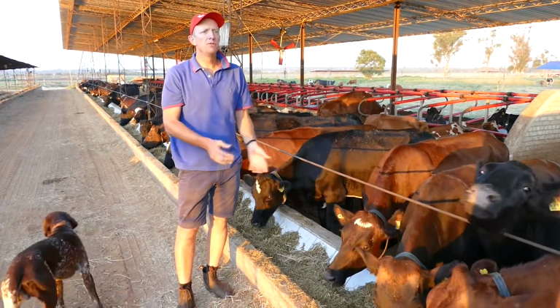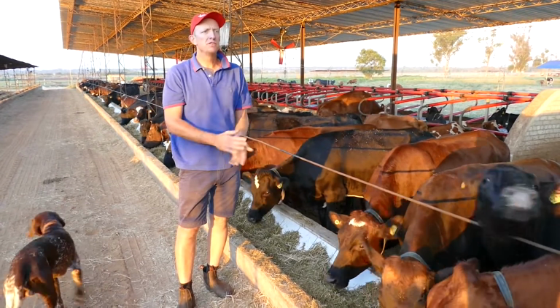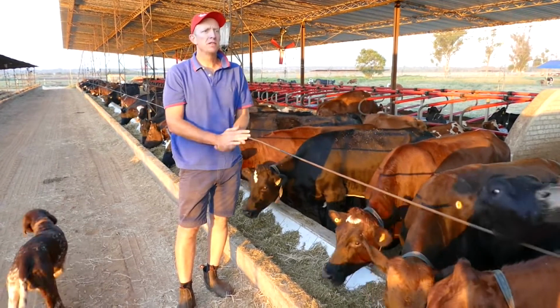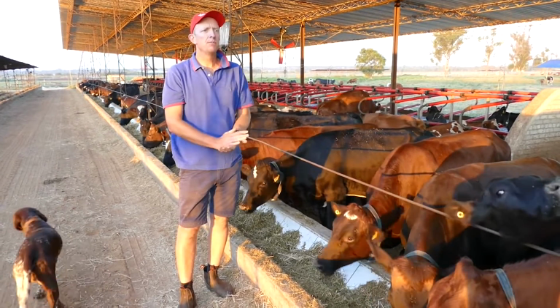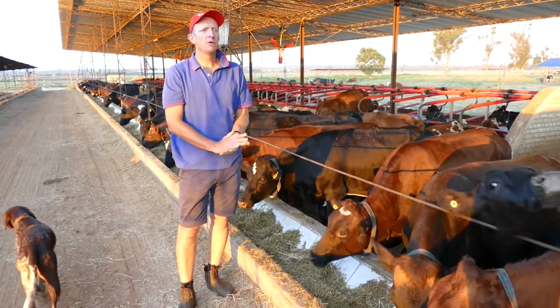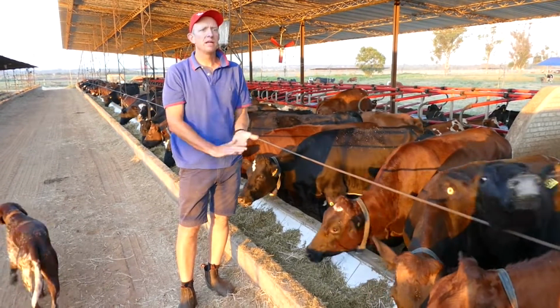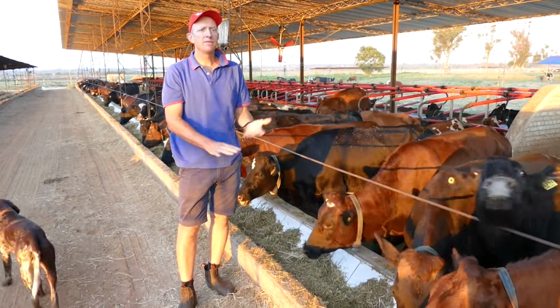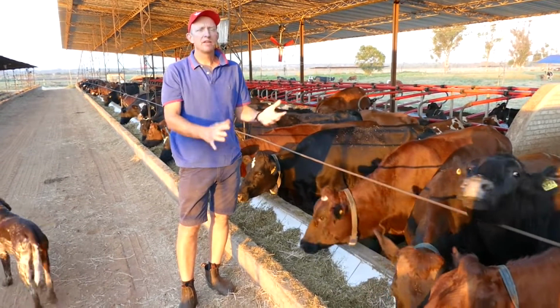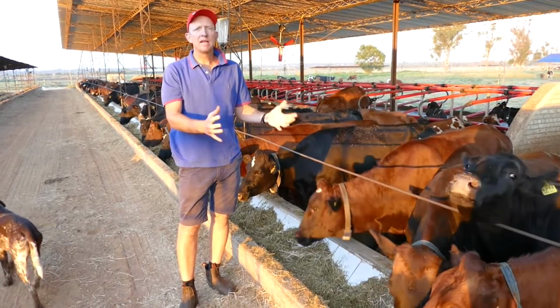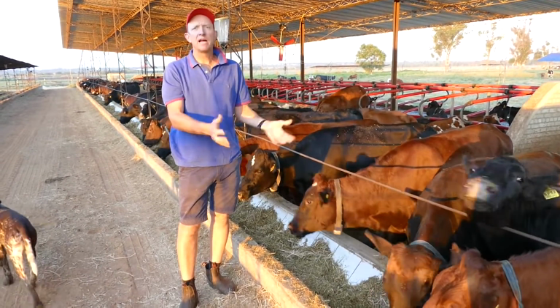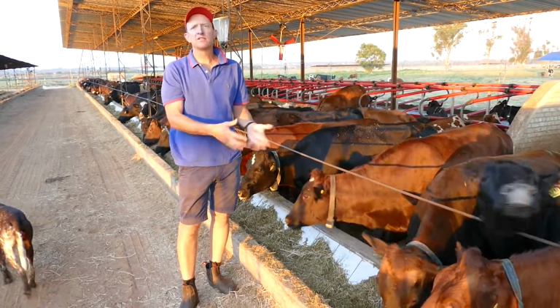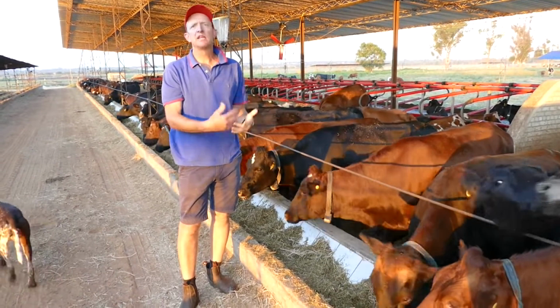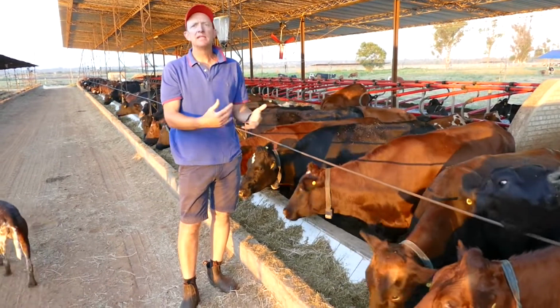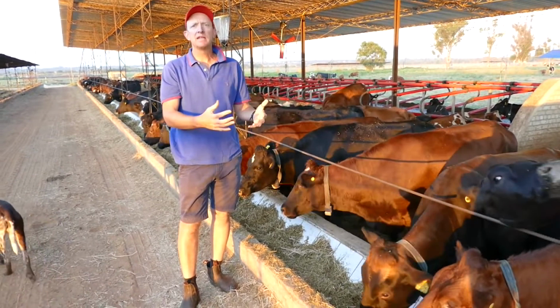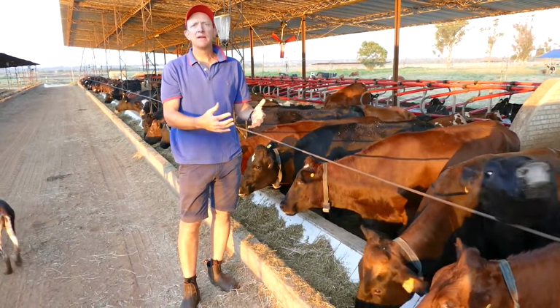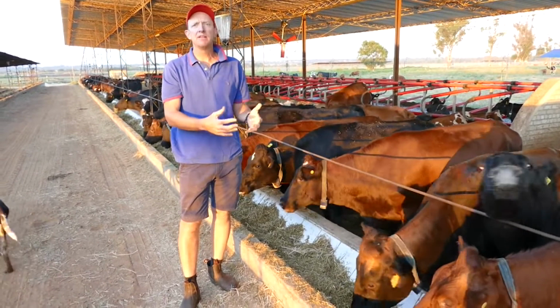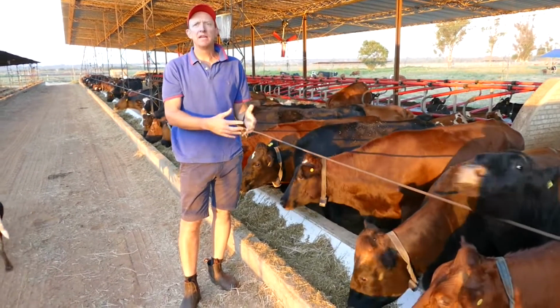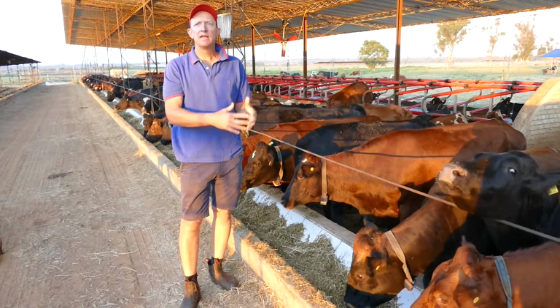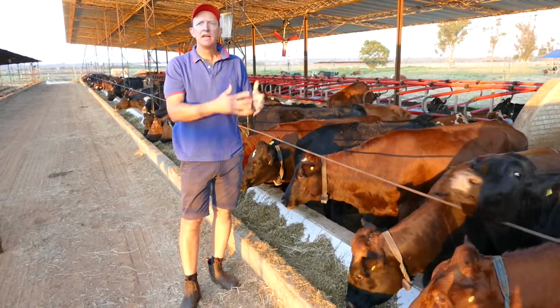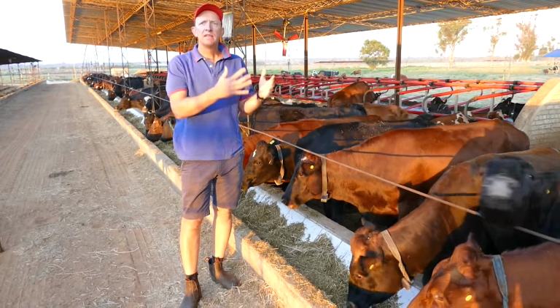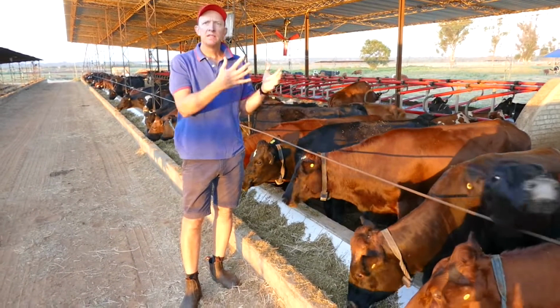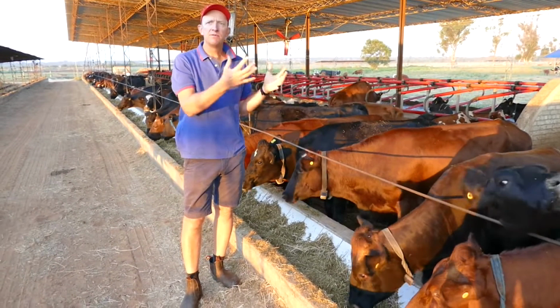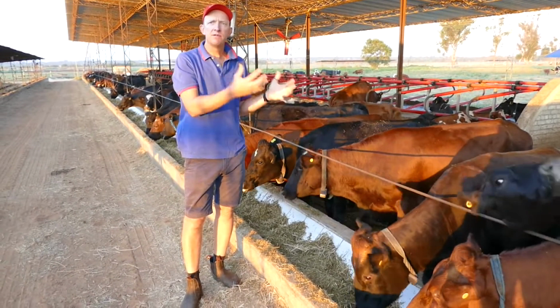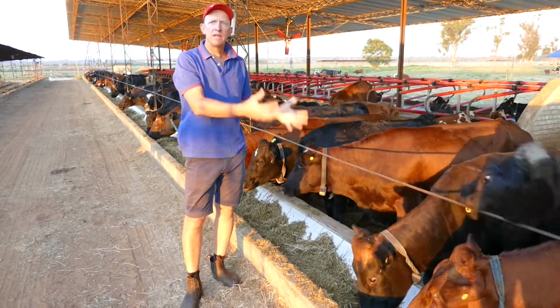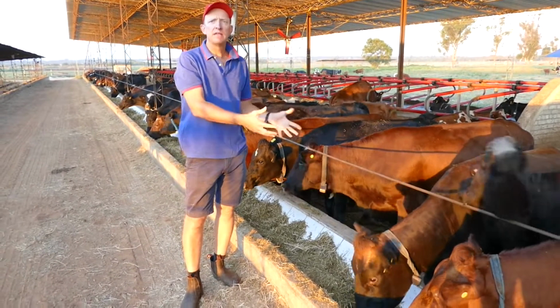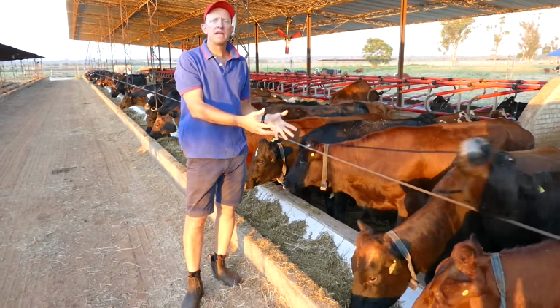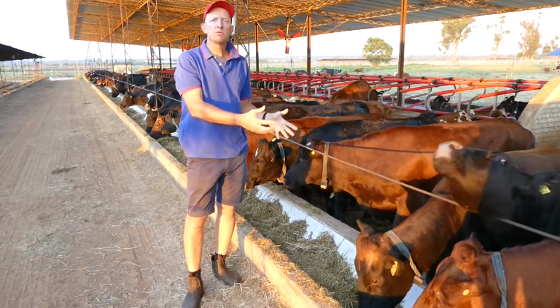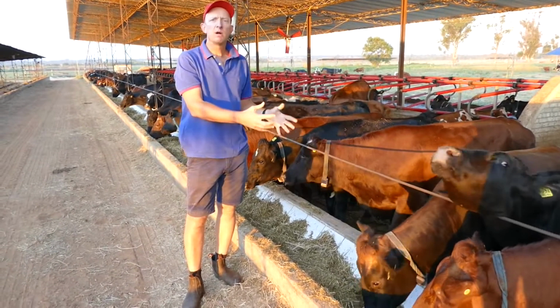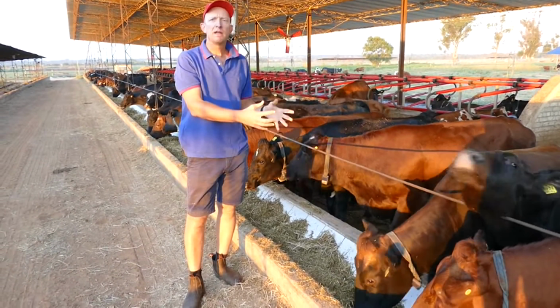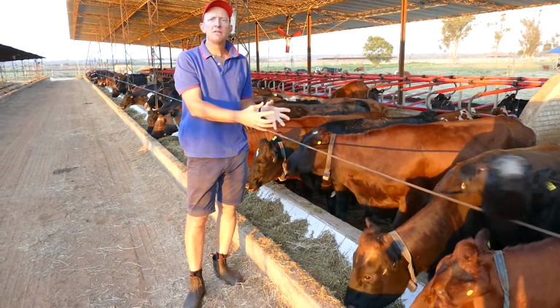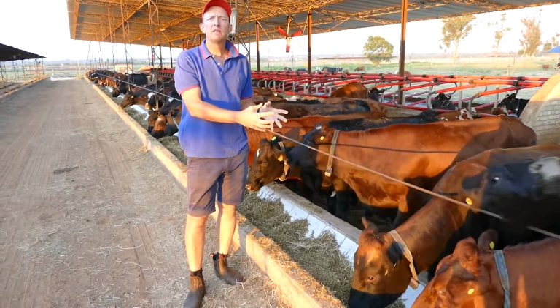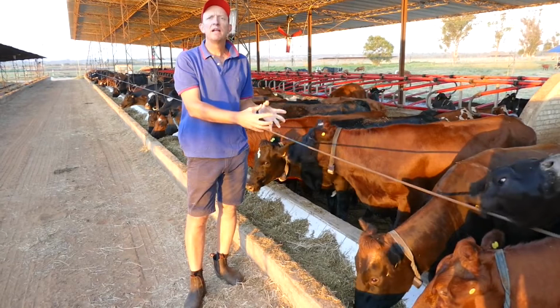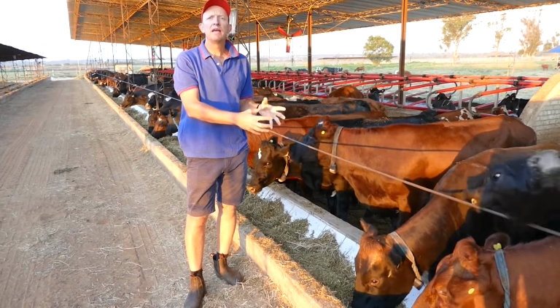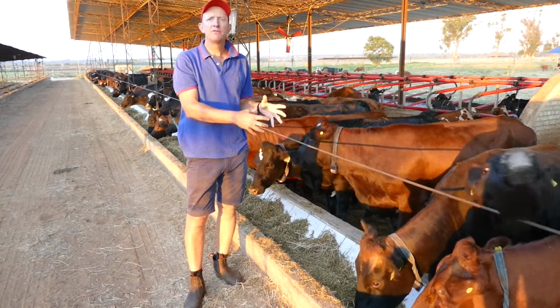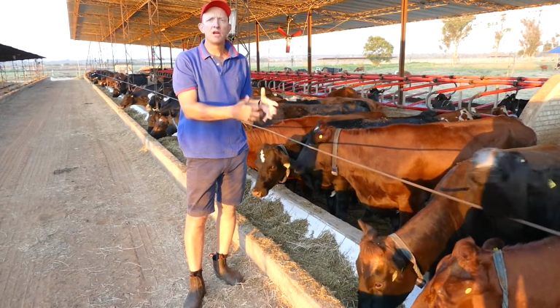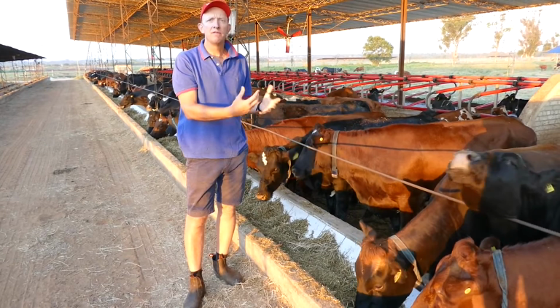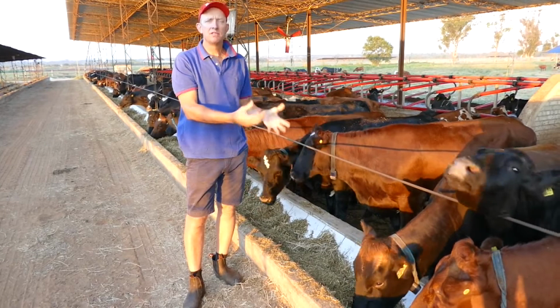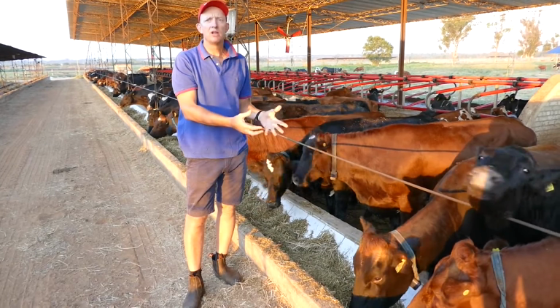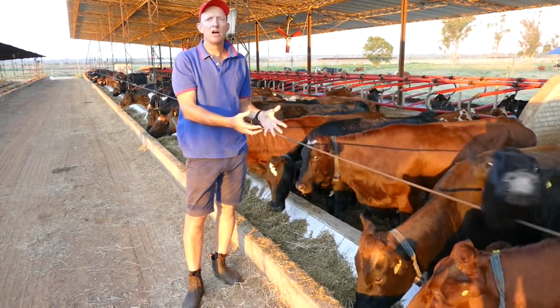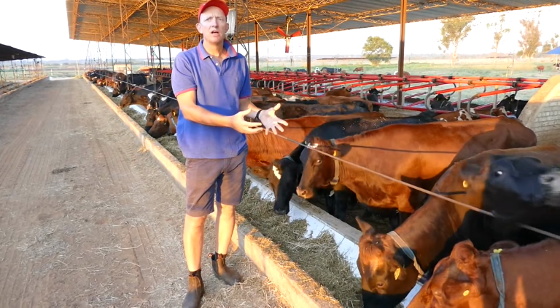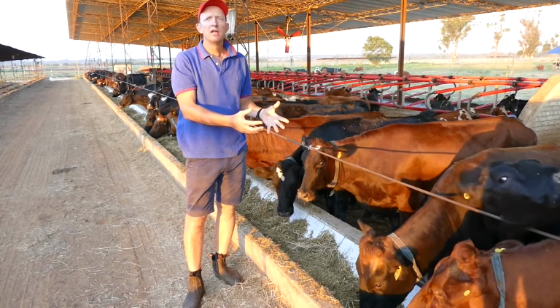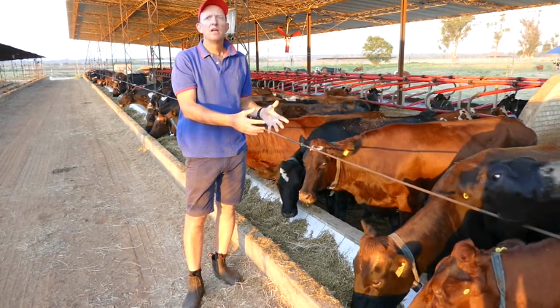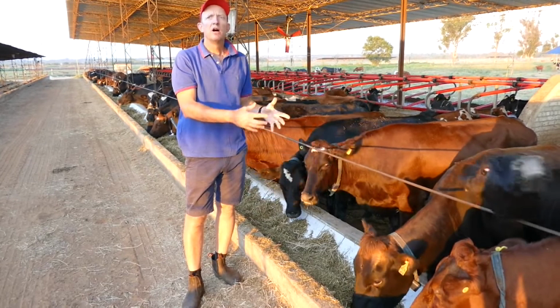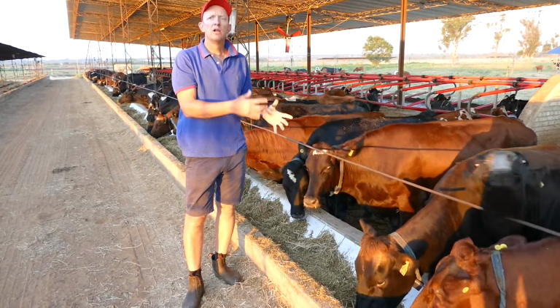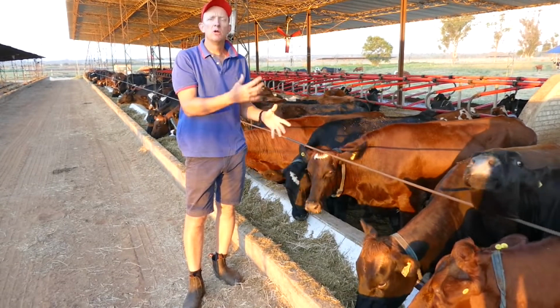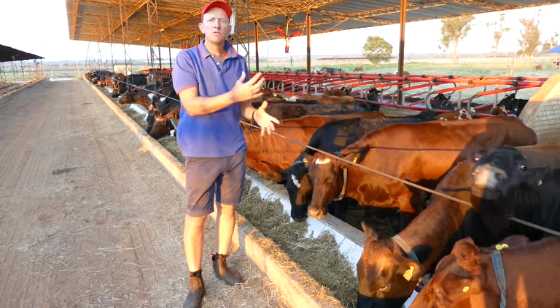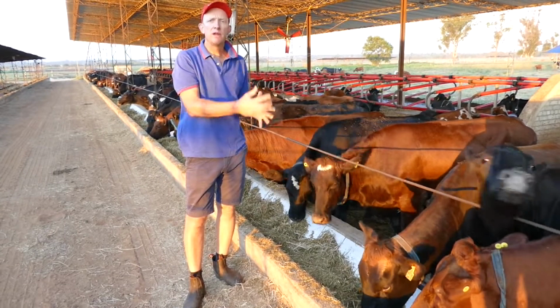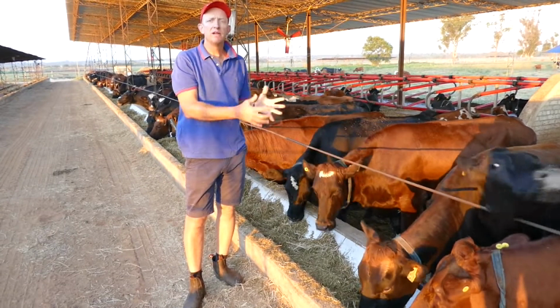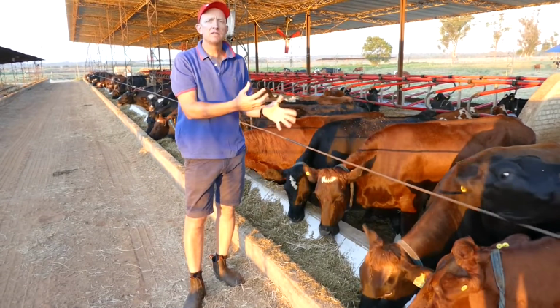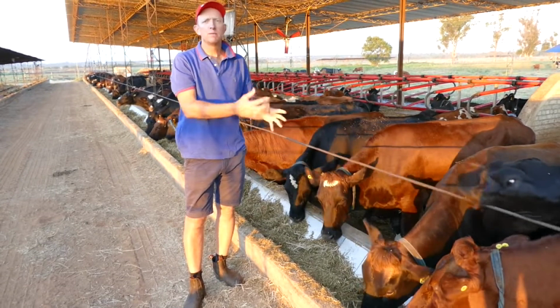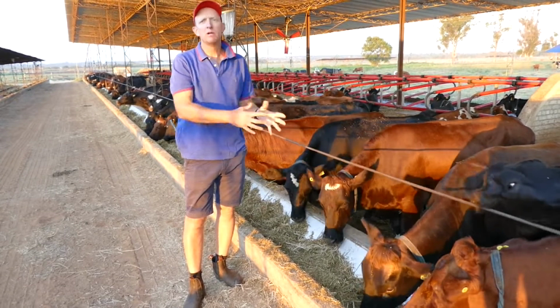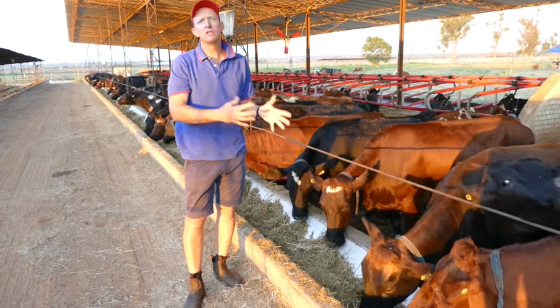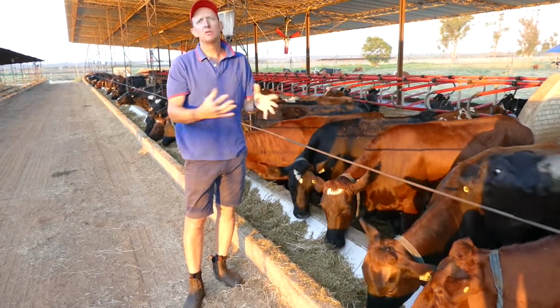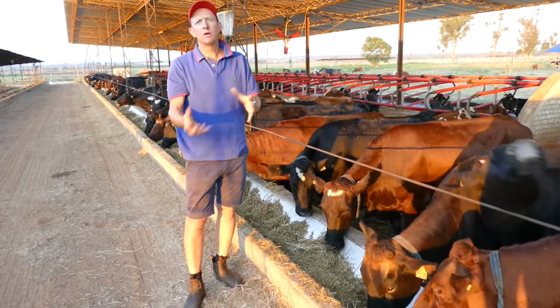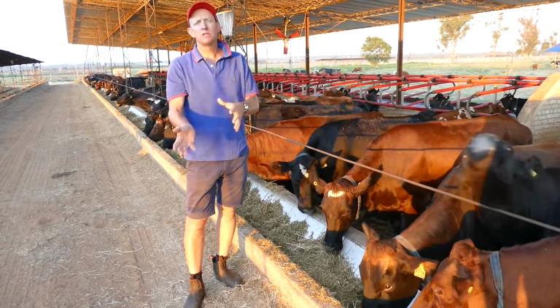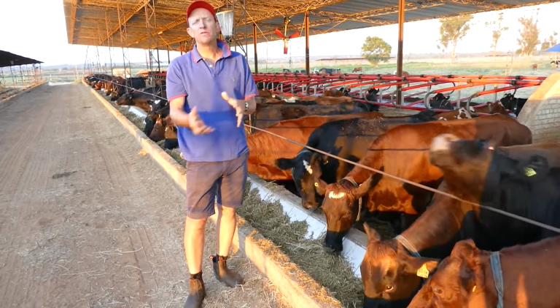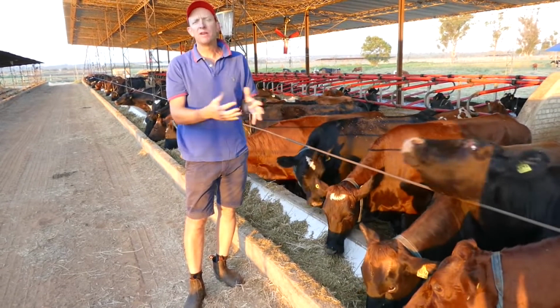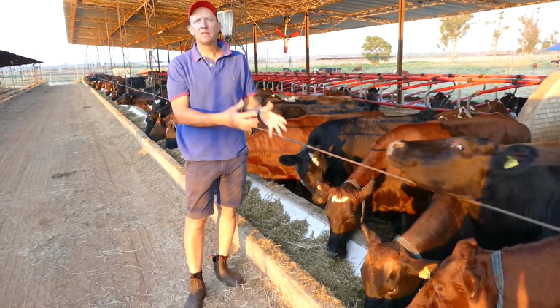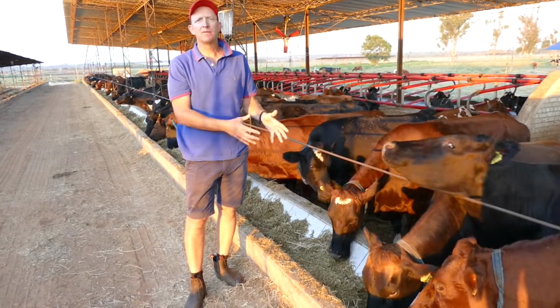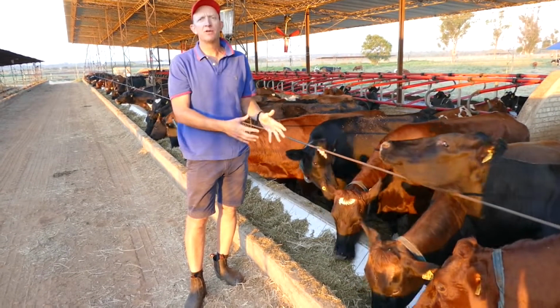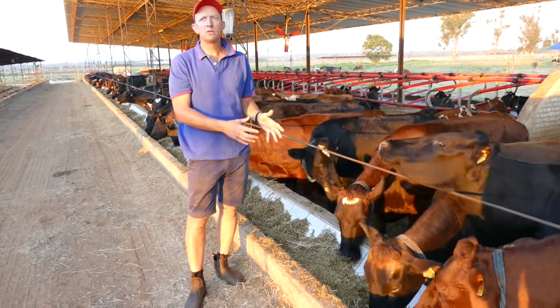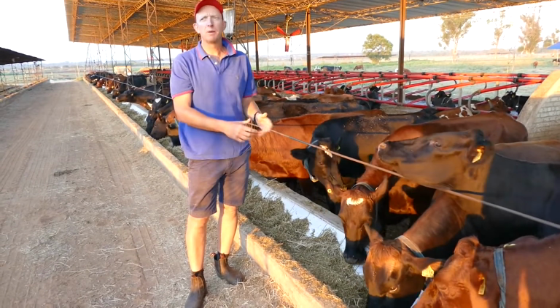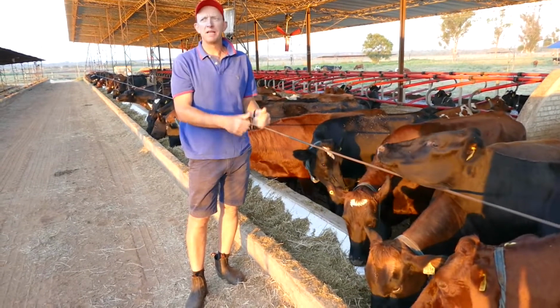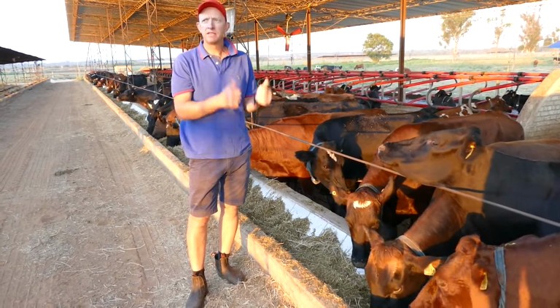The proof is in the pudding. If the cows are eating everything and the leftovers look very similar to what you fed in the first place, you know you got it right.